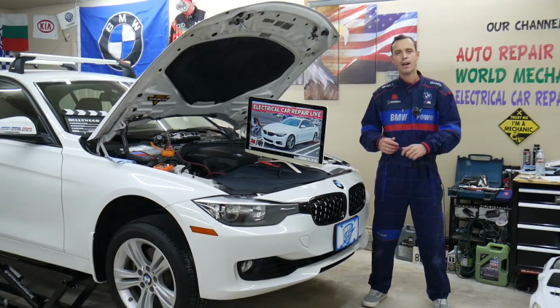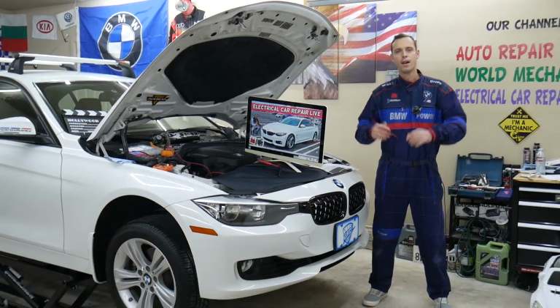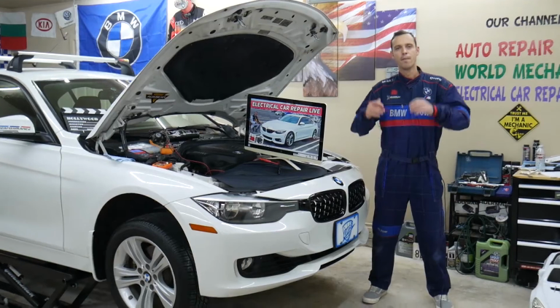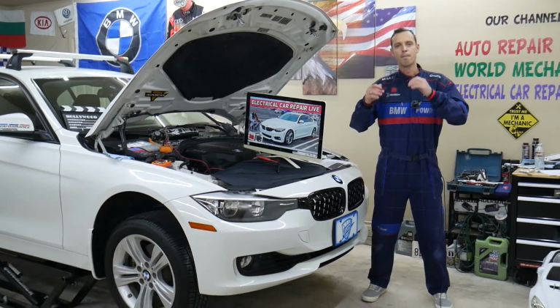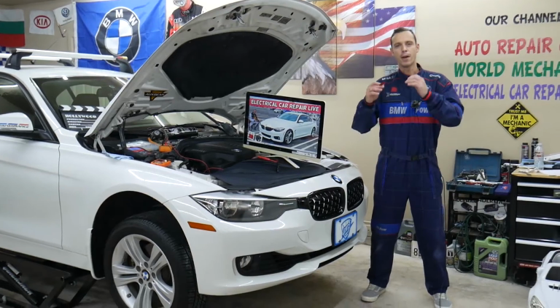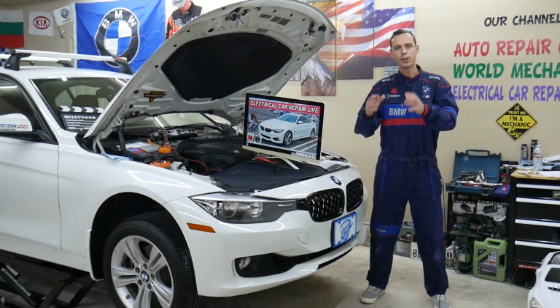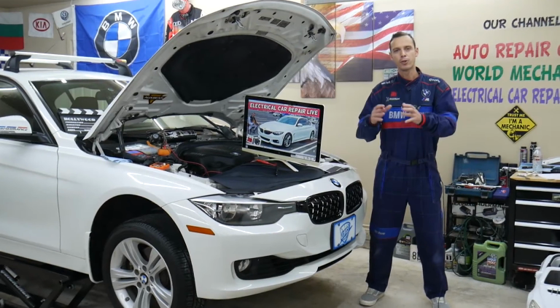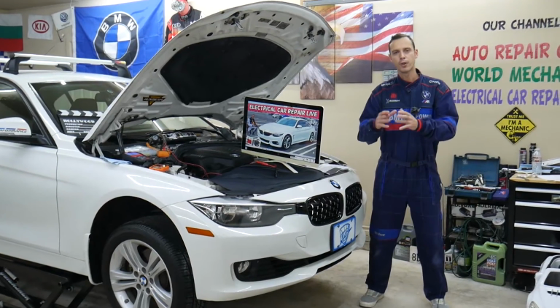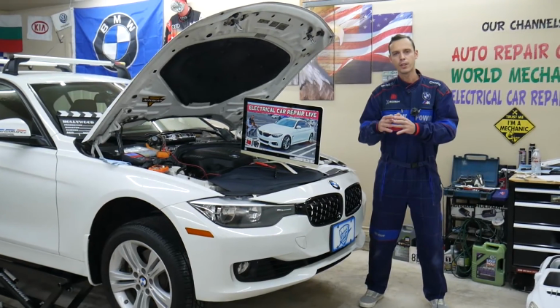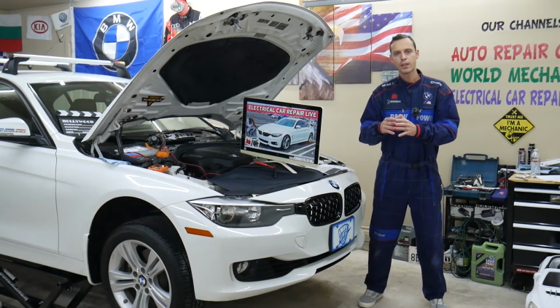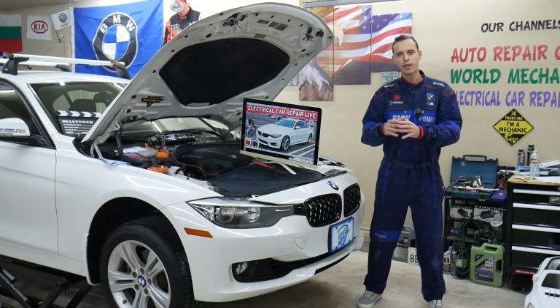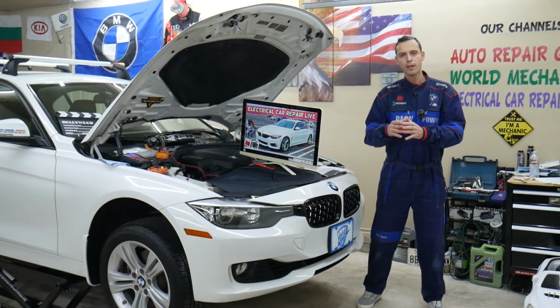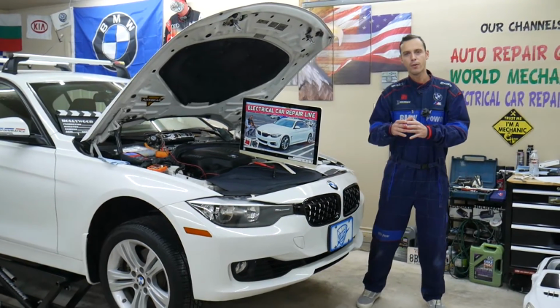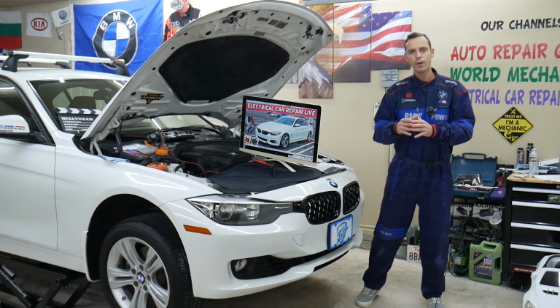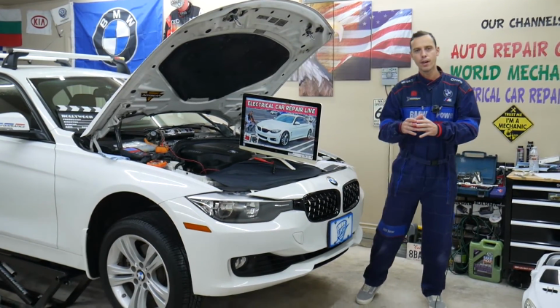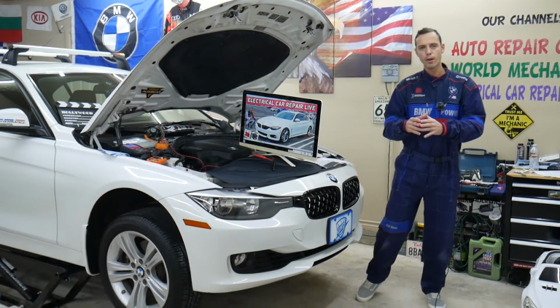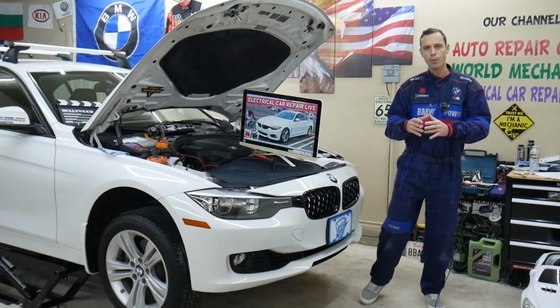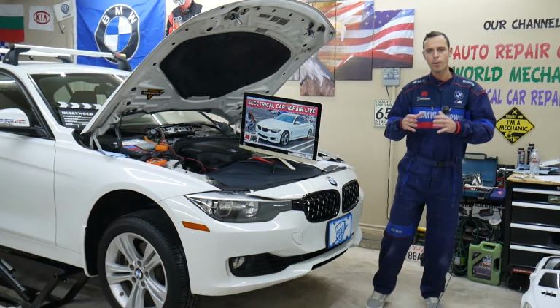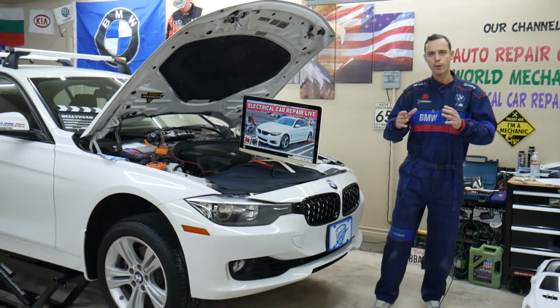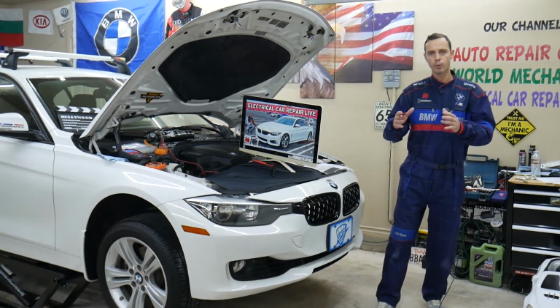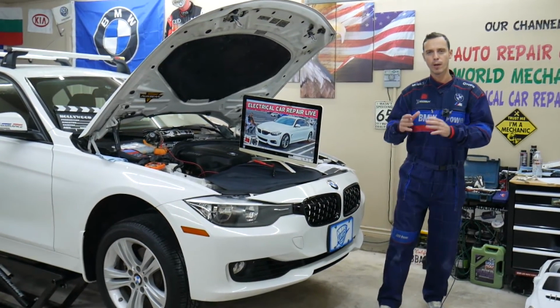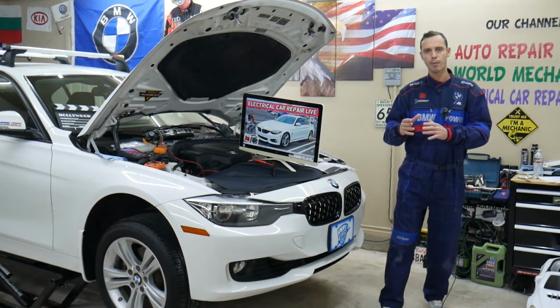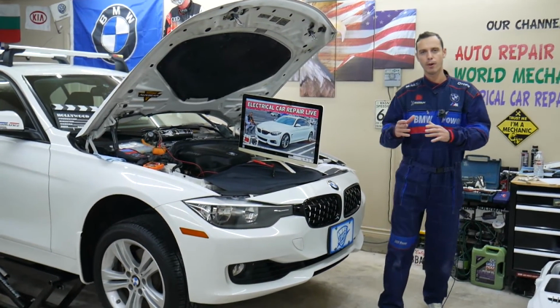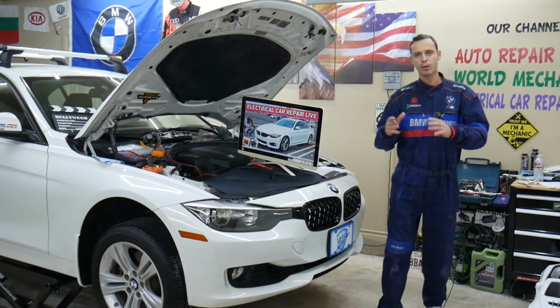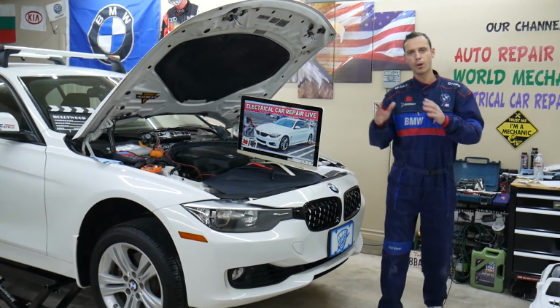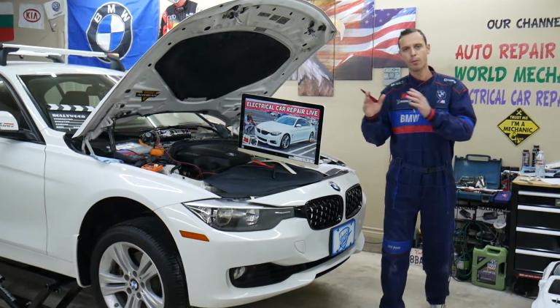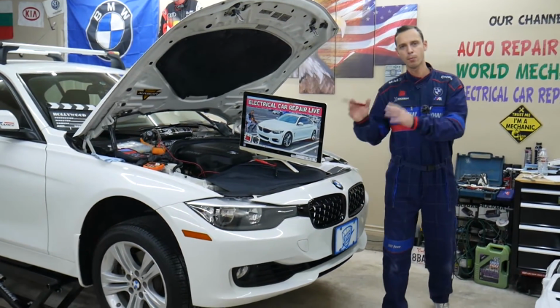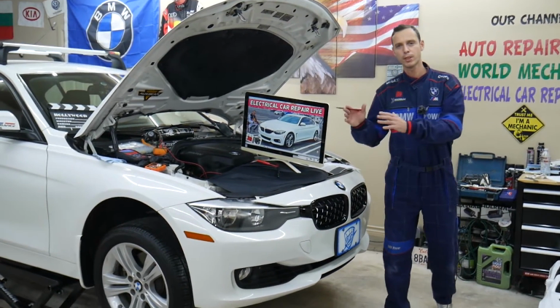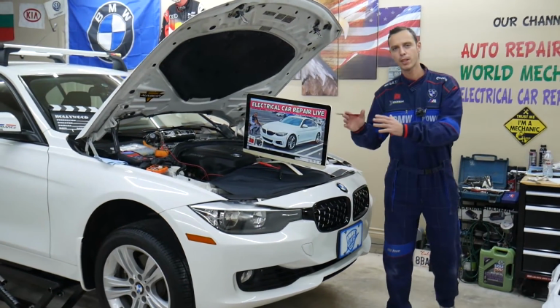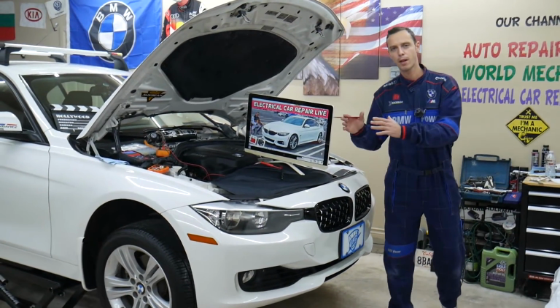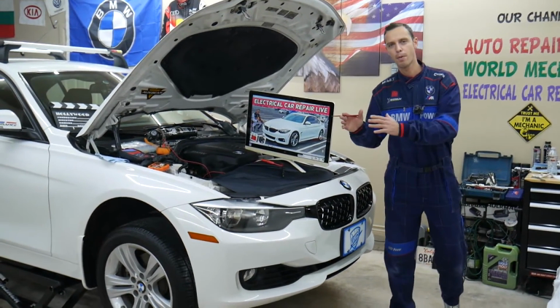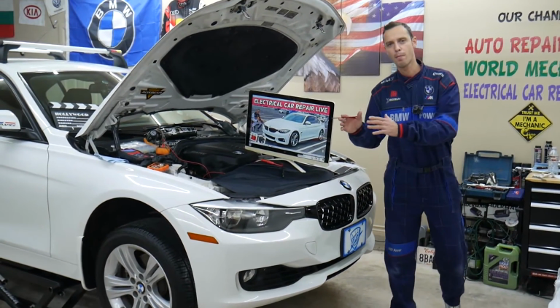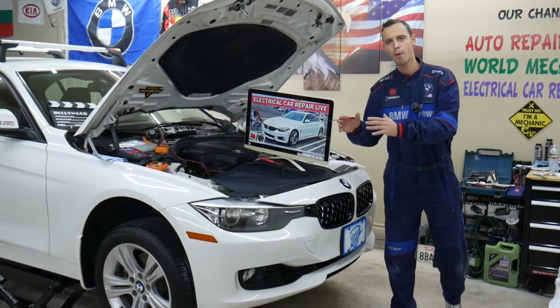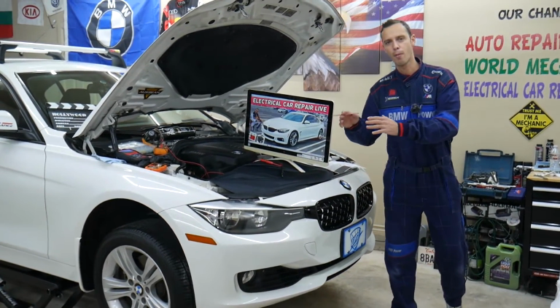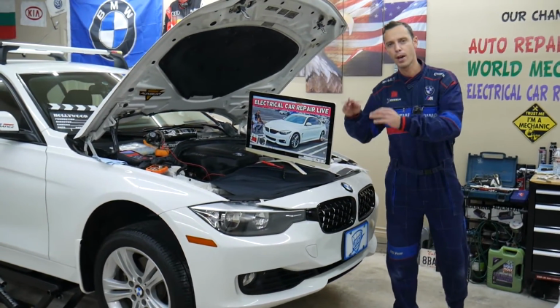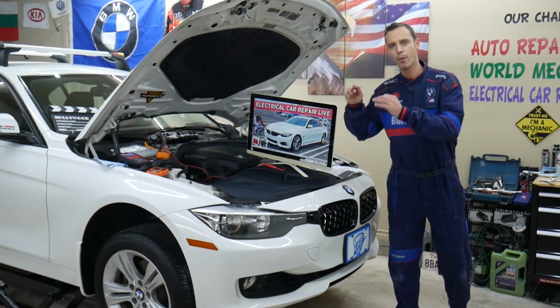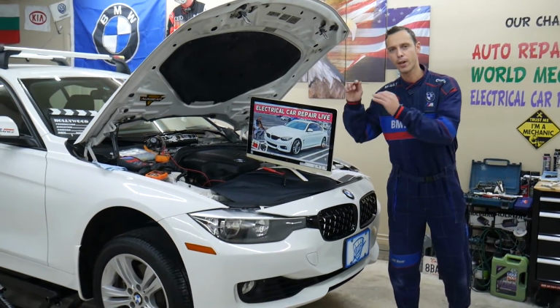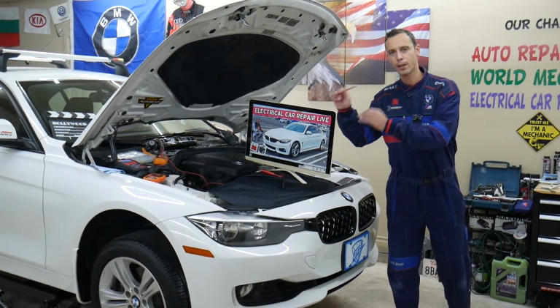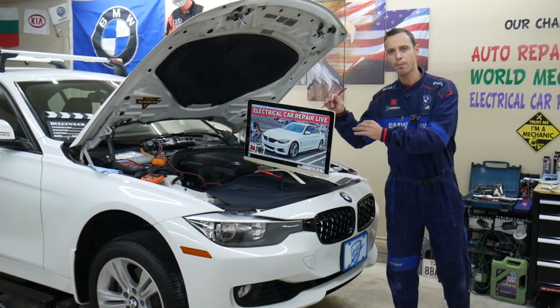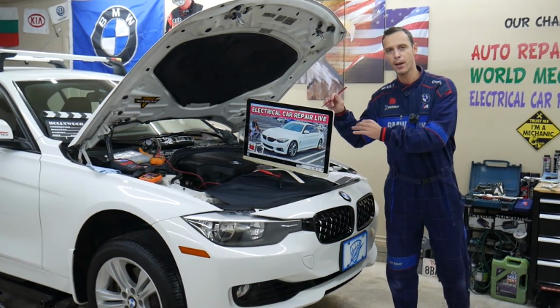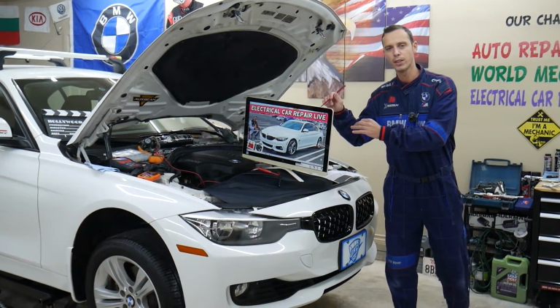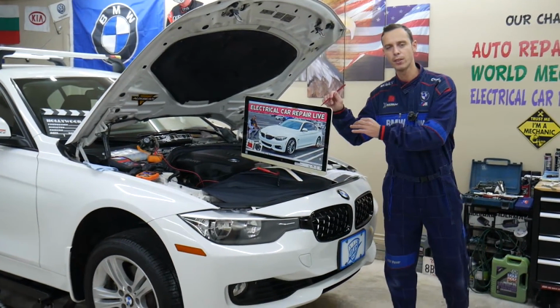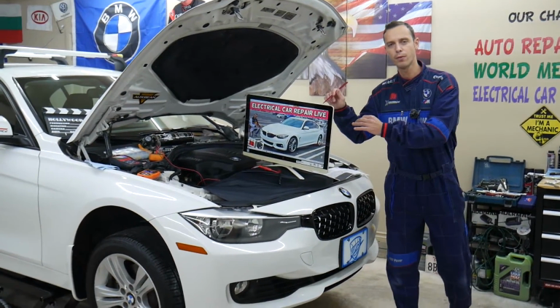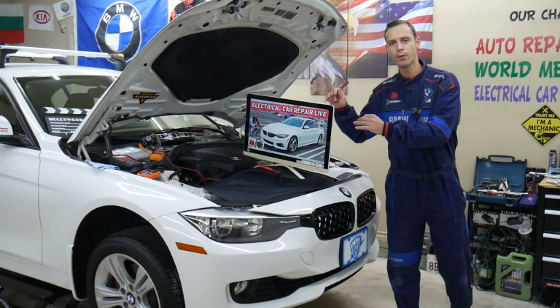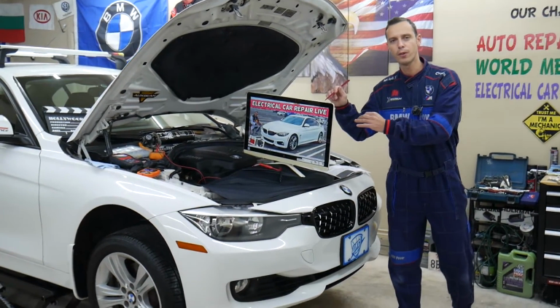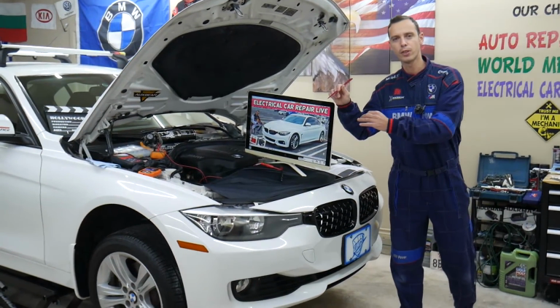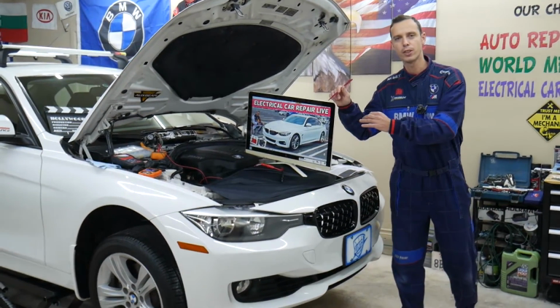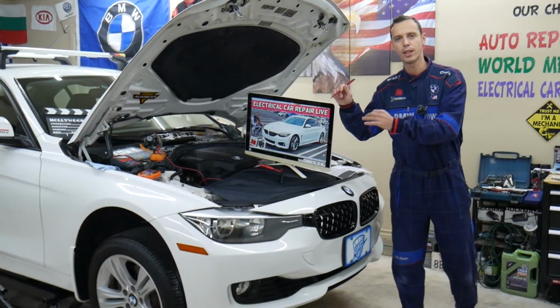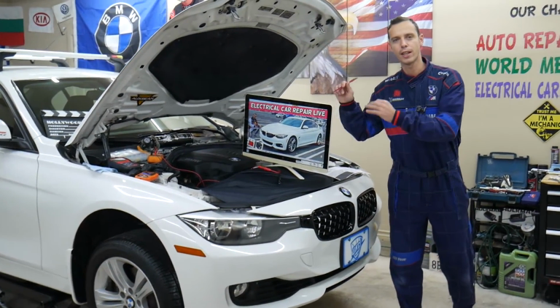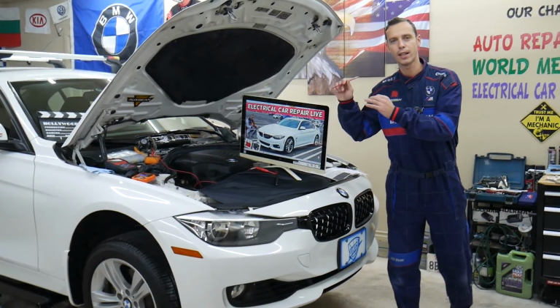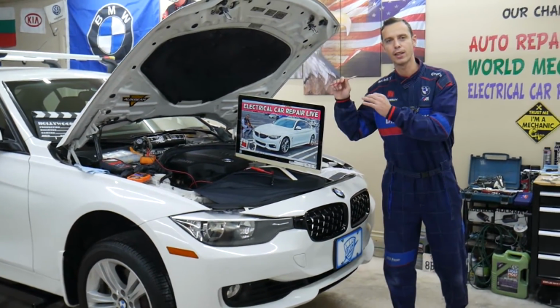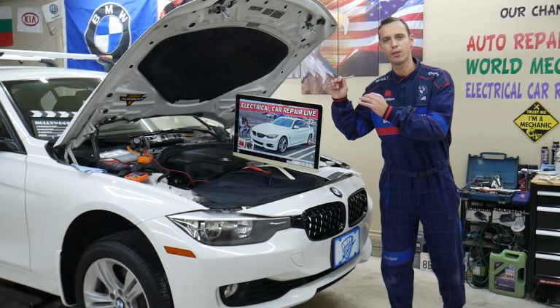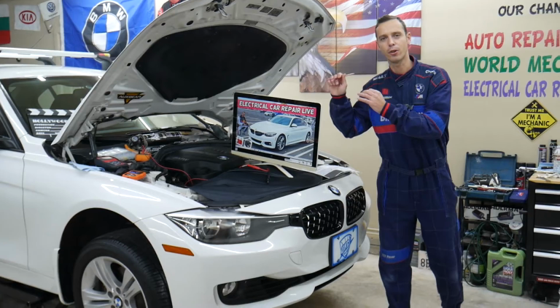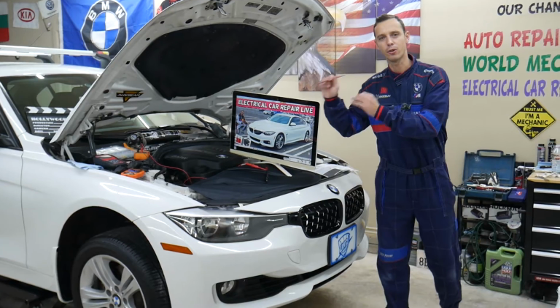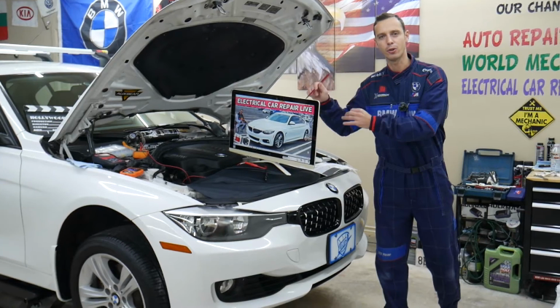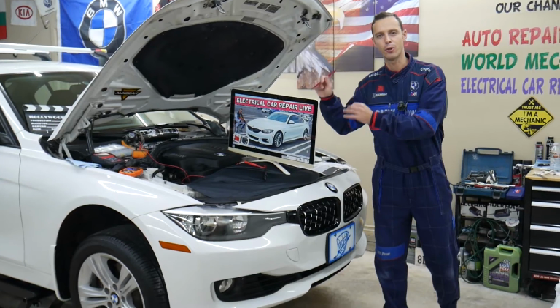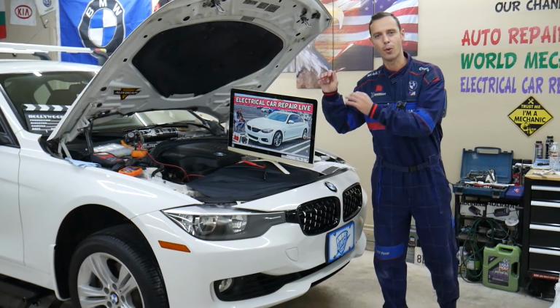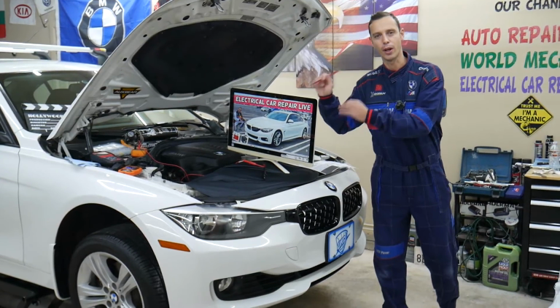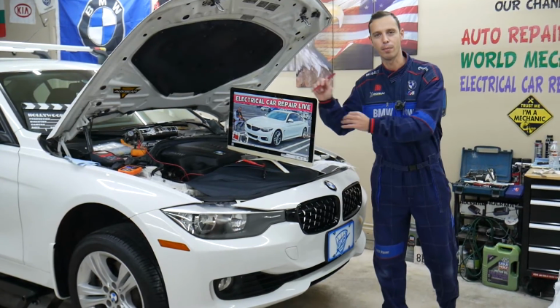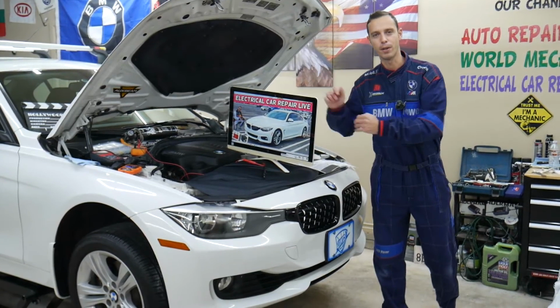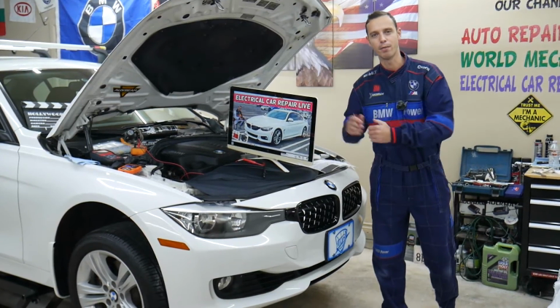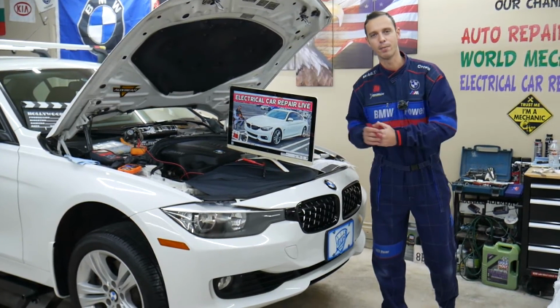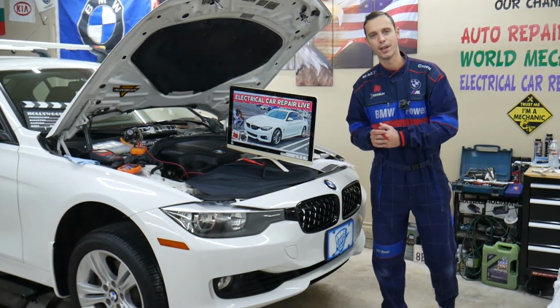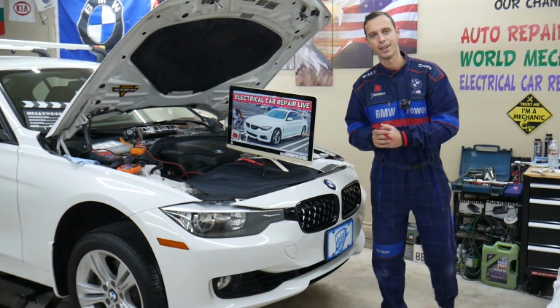Make sure to watch till the end. We will explain a common mistake people make when replacing fuses that can cost you quite a bit of money.